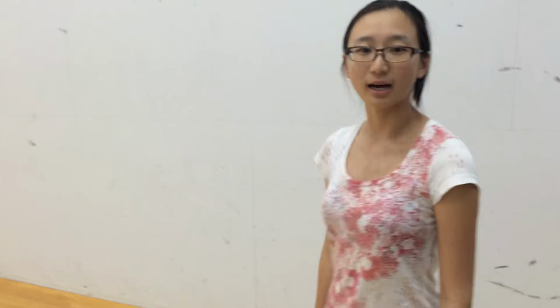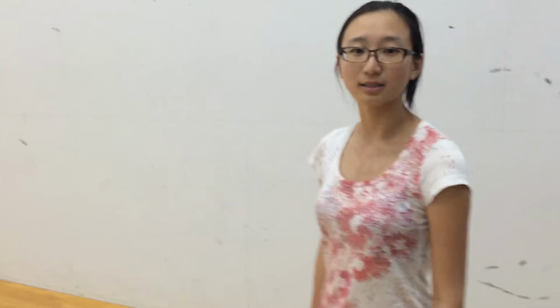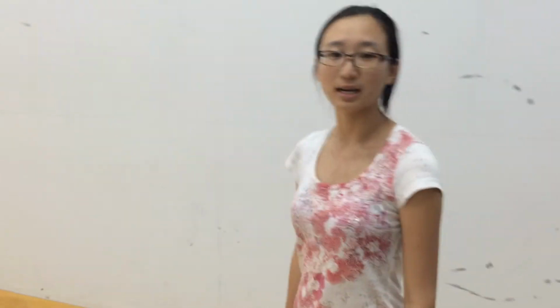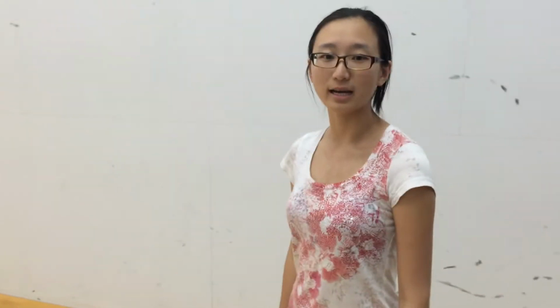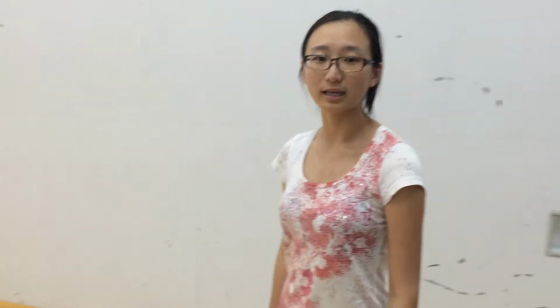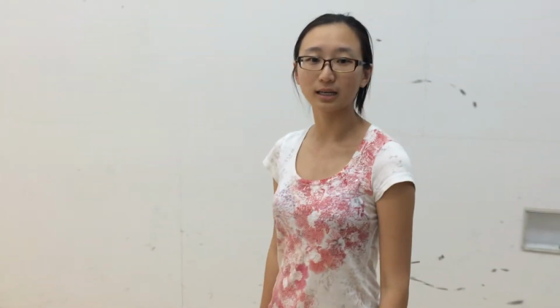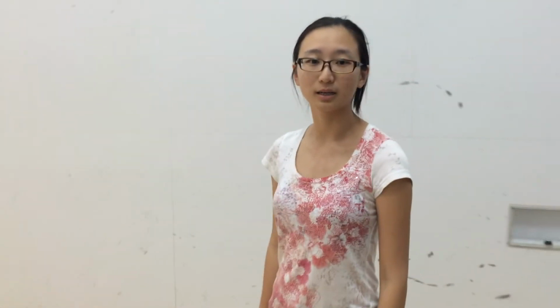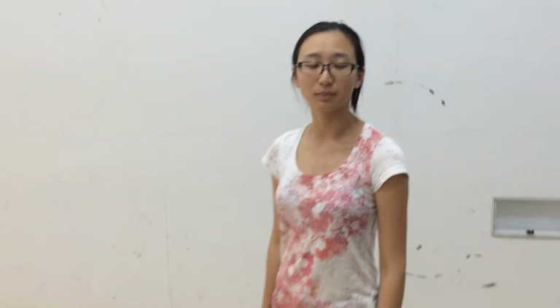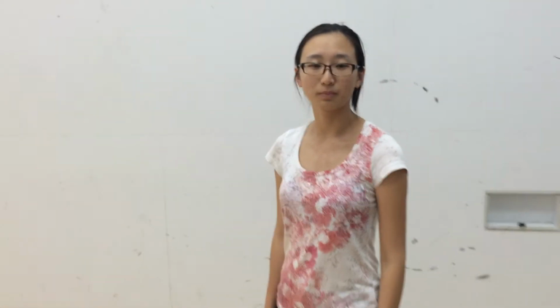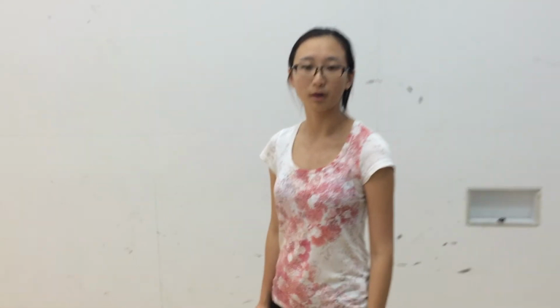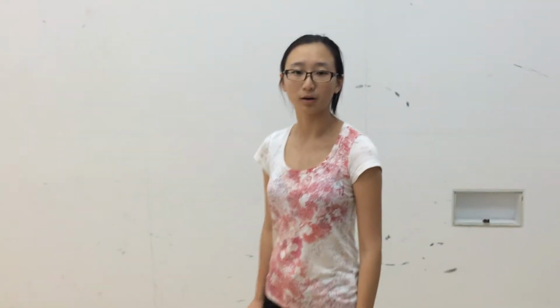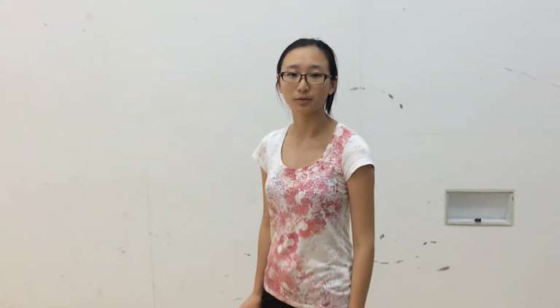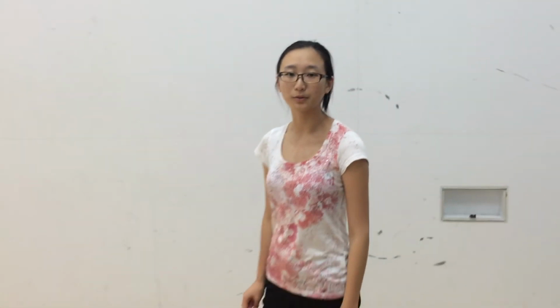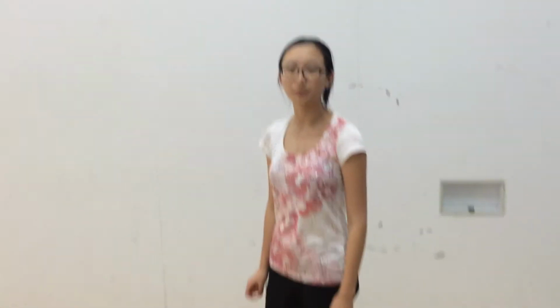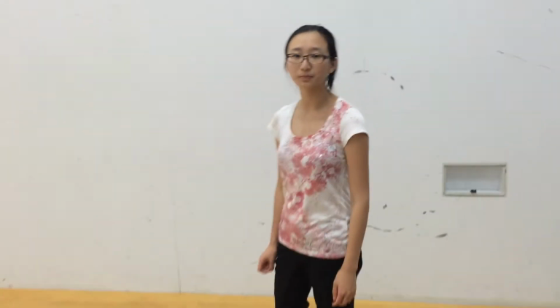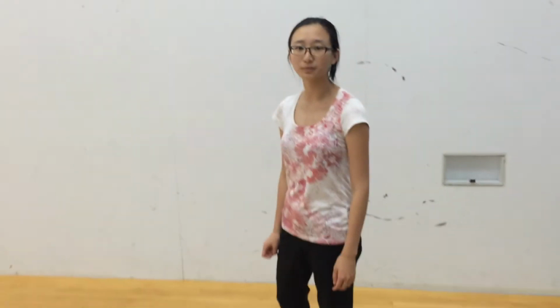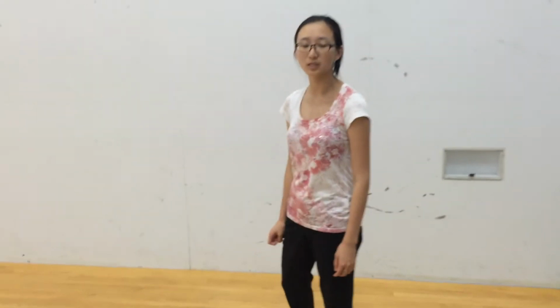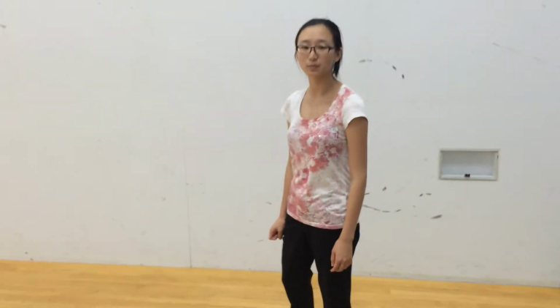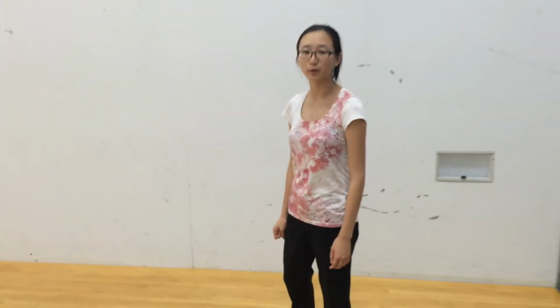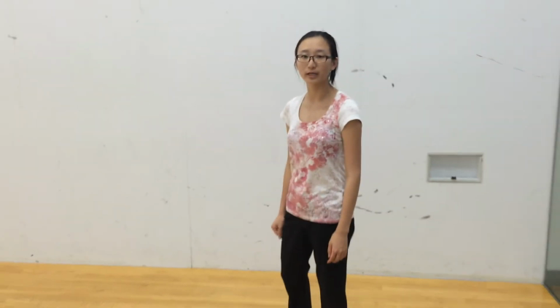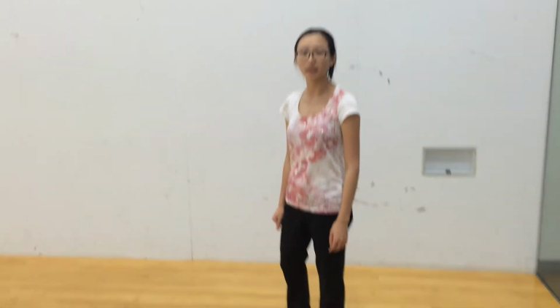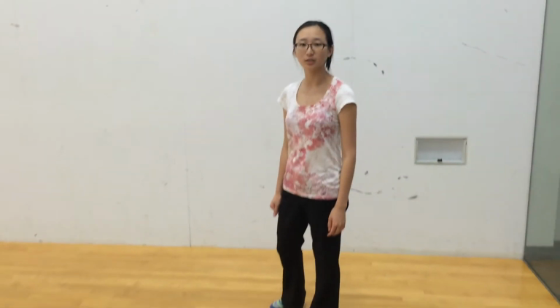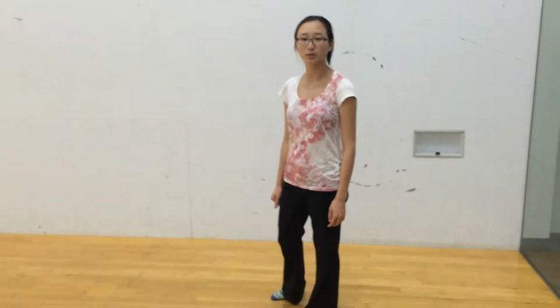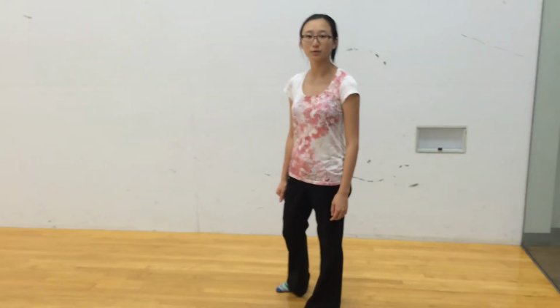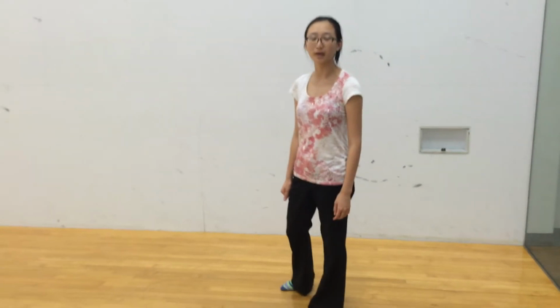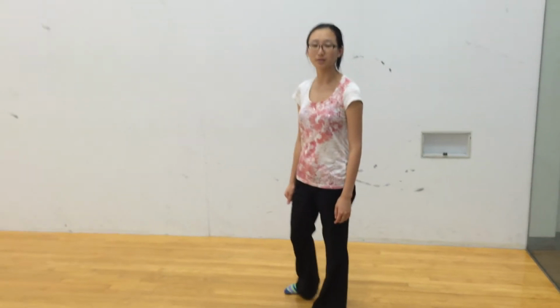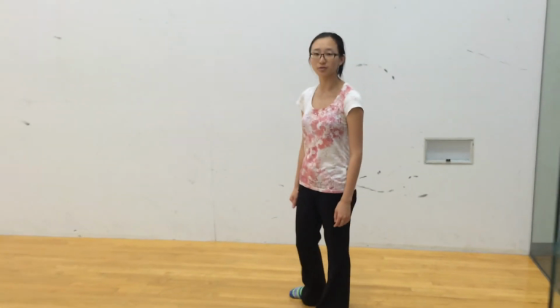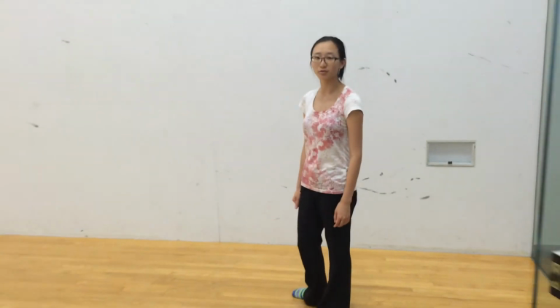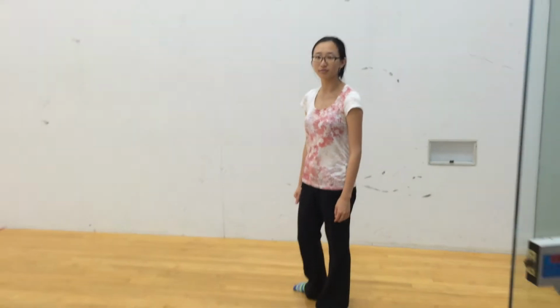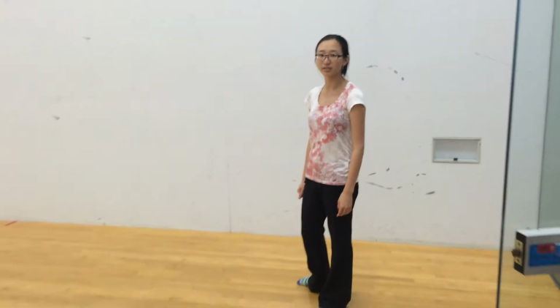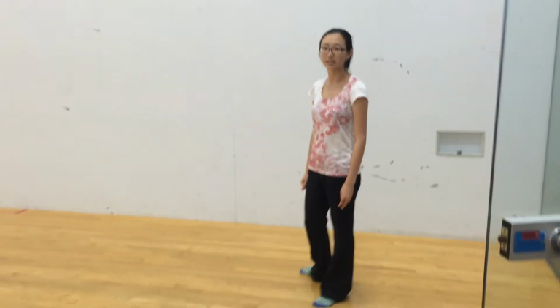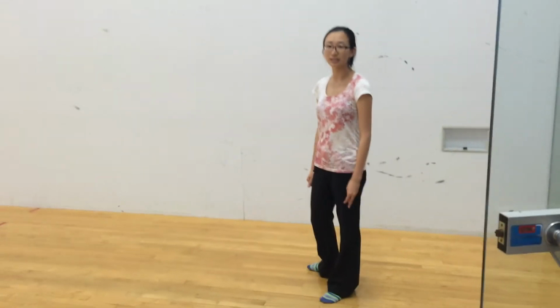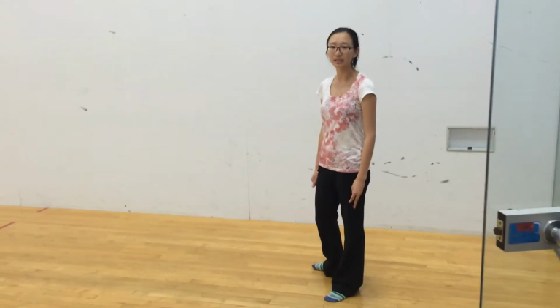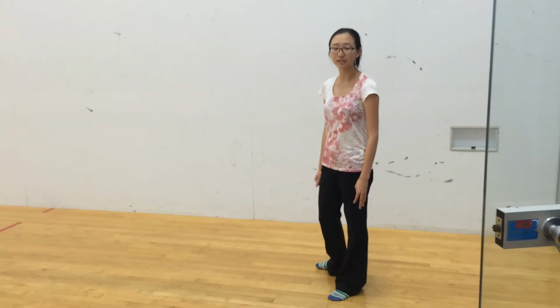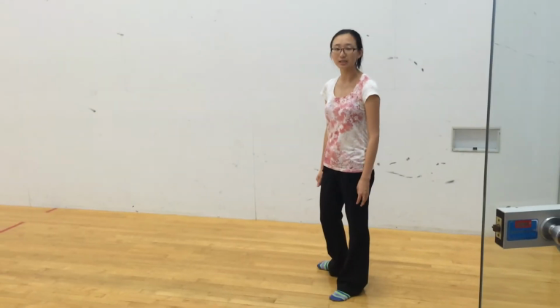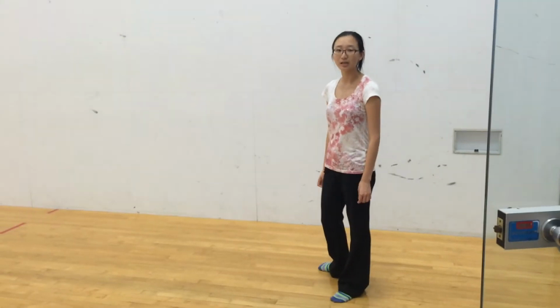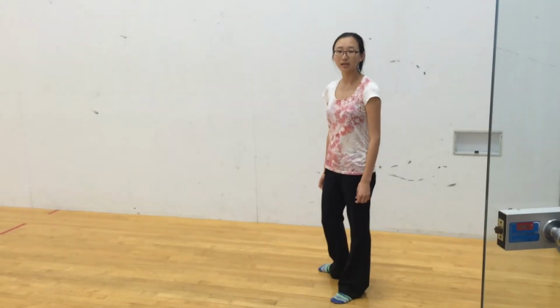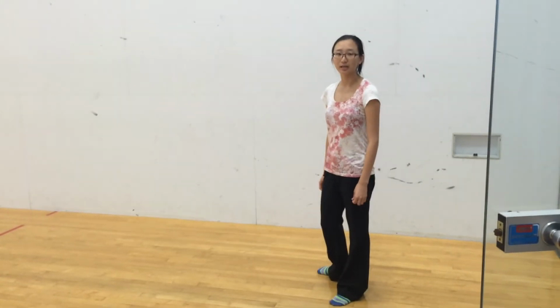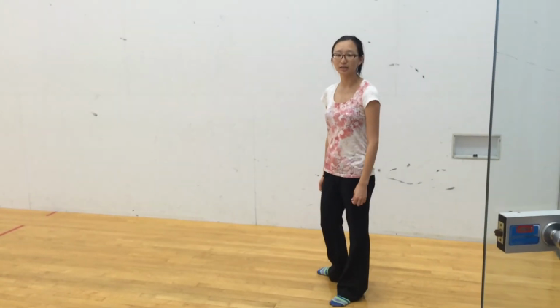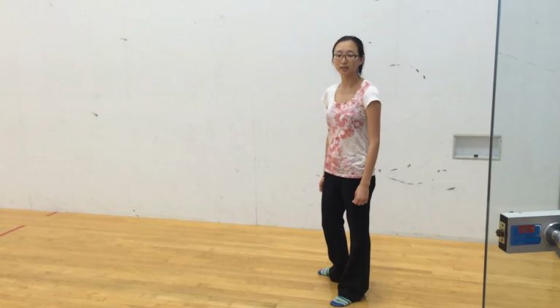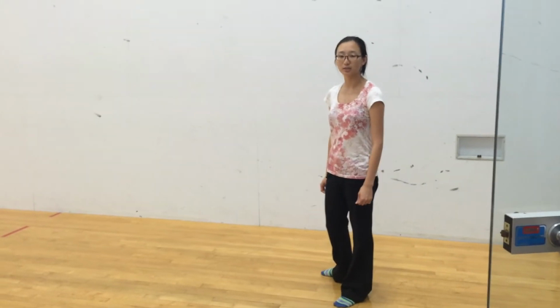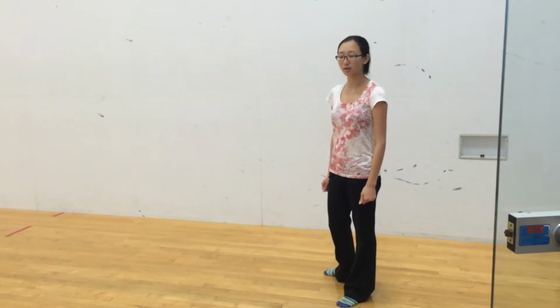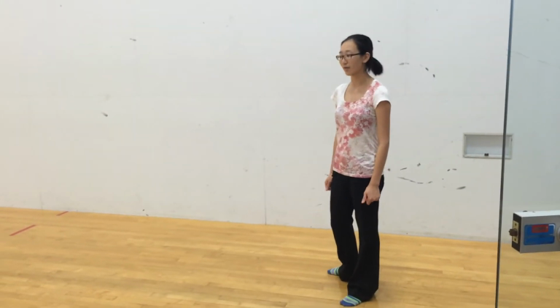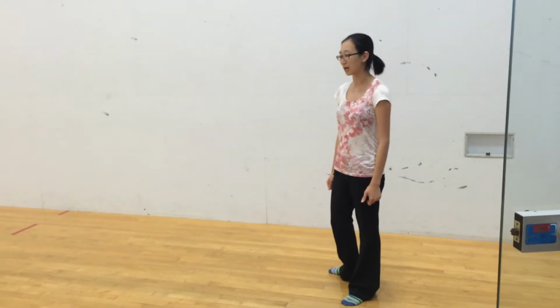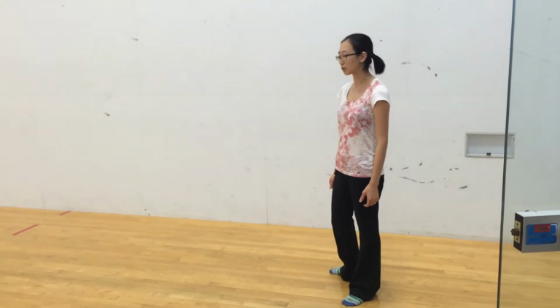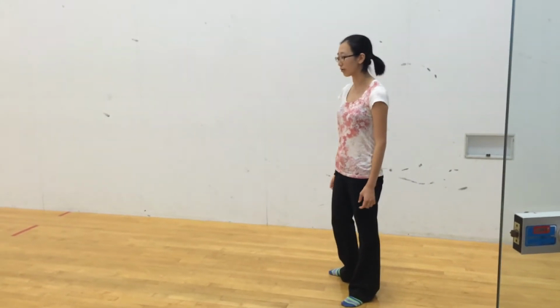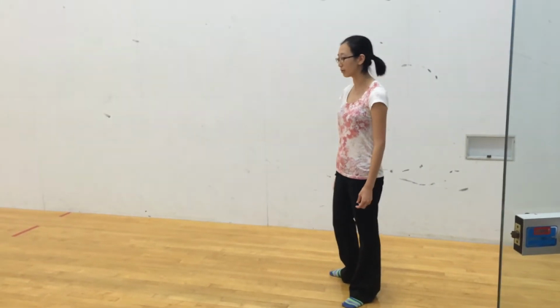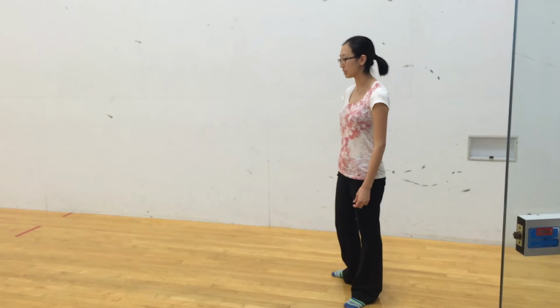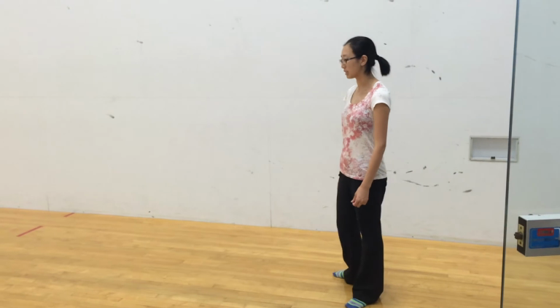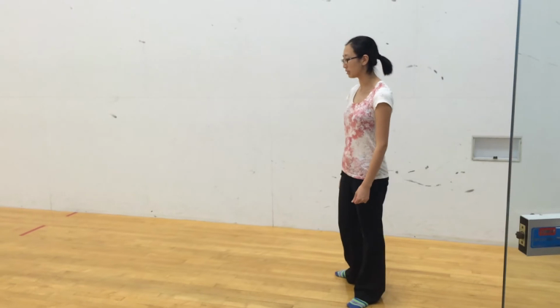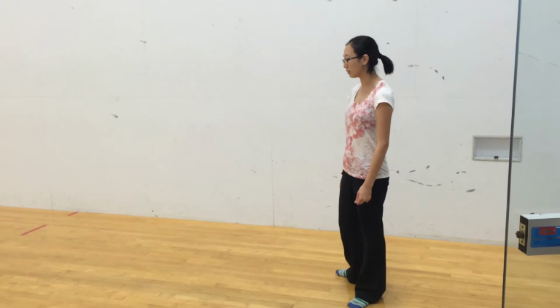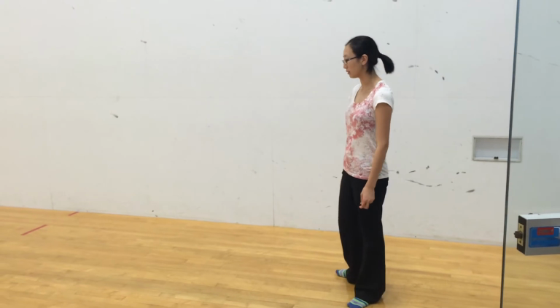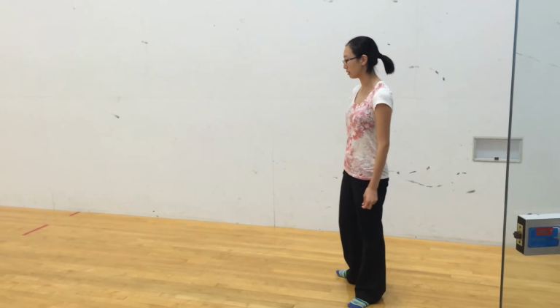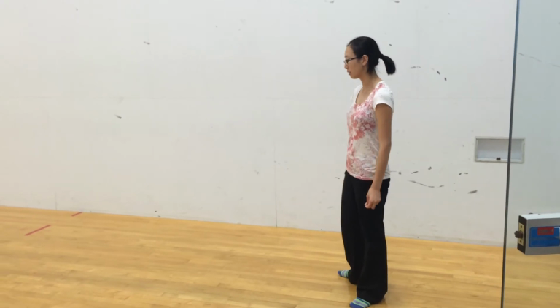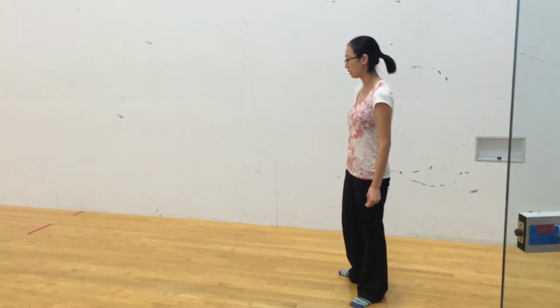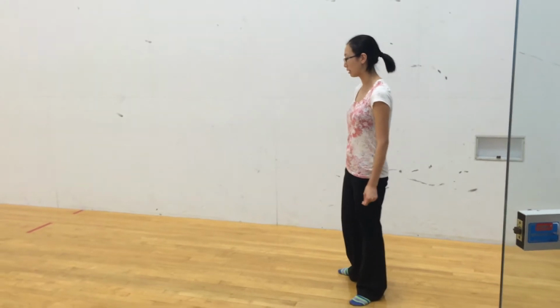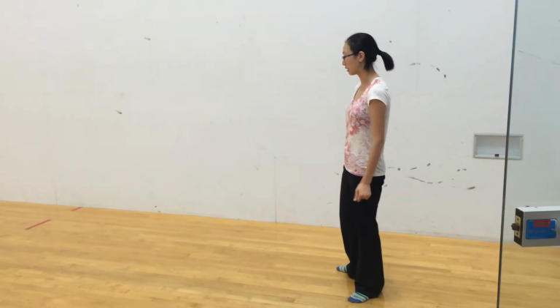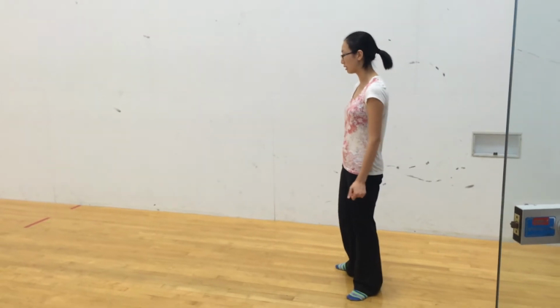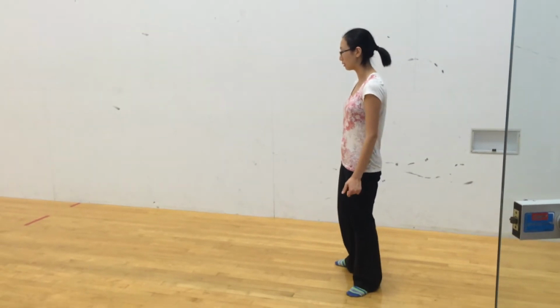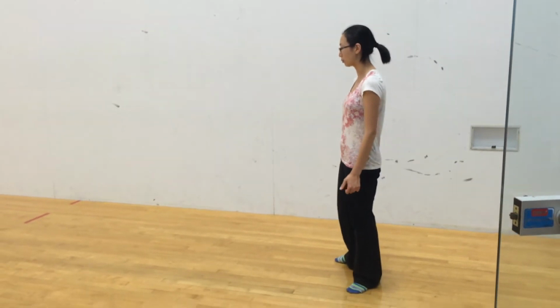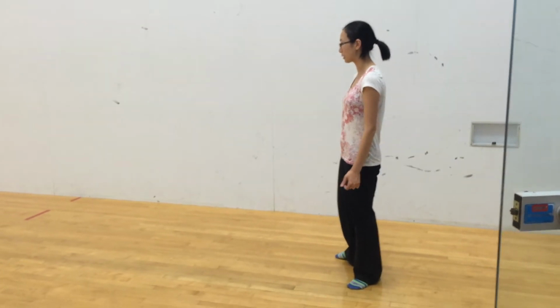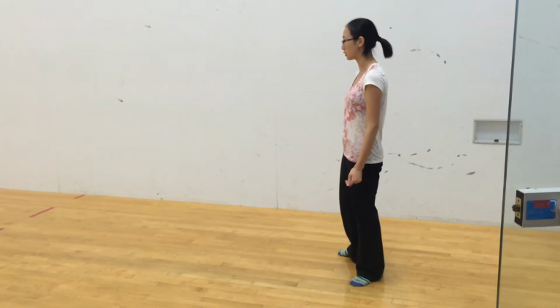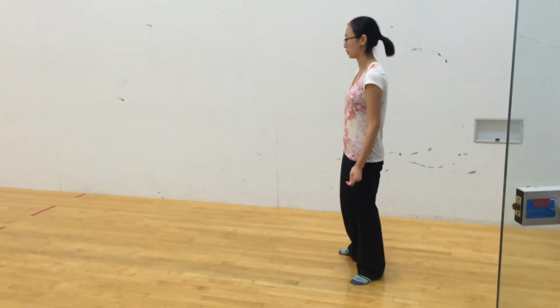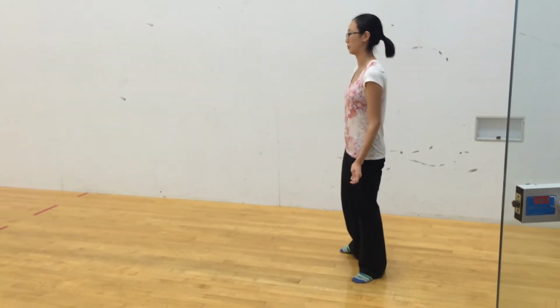Caltech Ballroom, Spring 2015. Here's our boxing routine in V2.